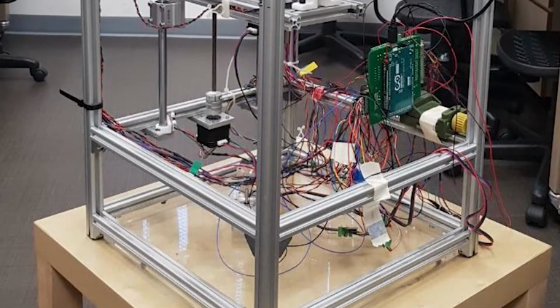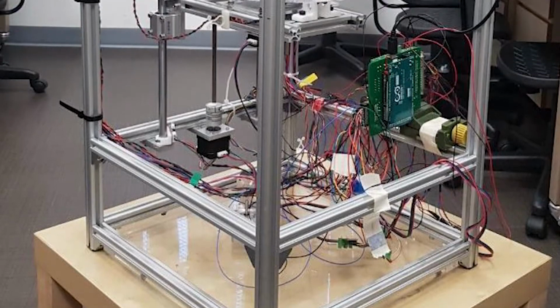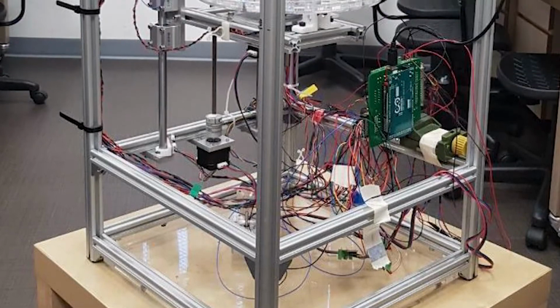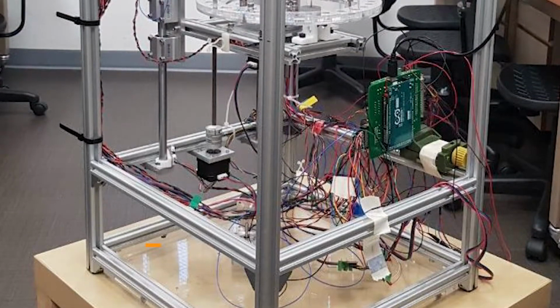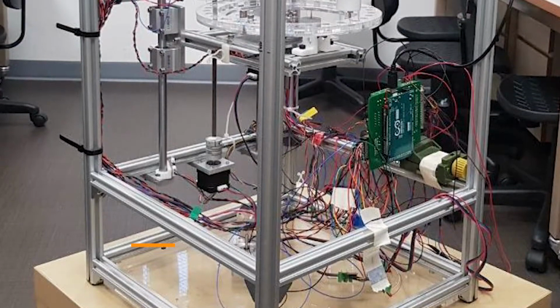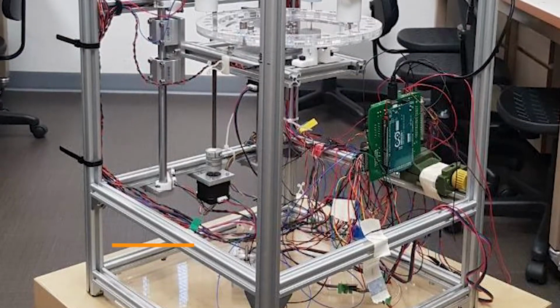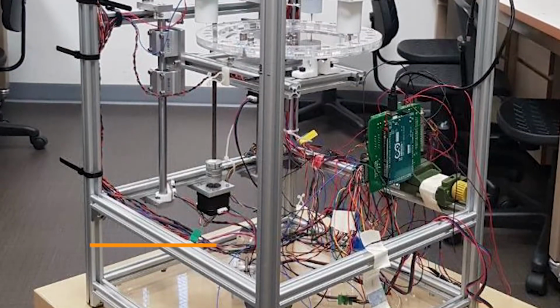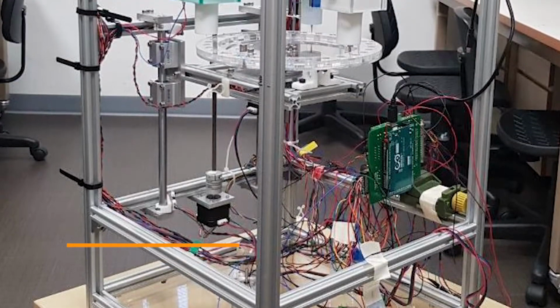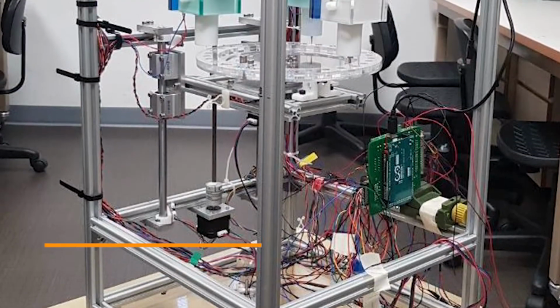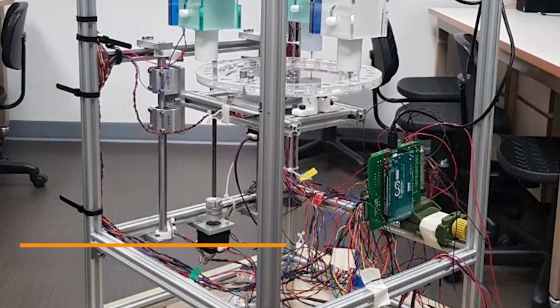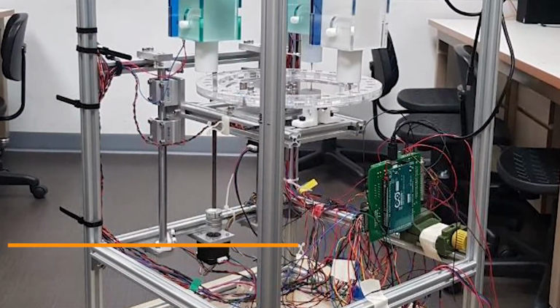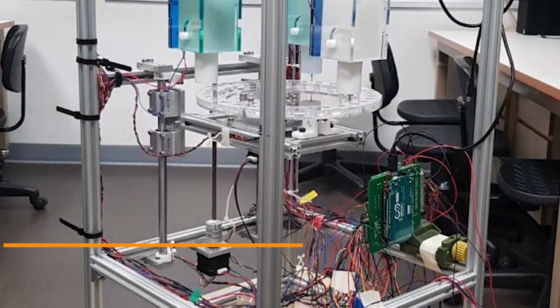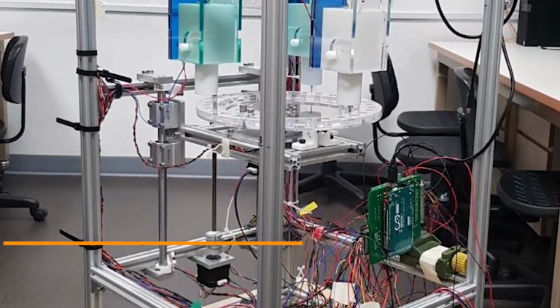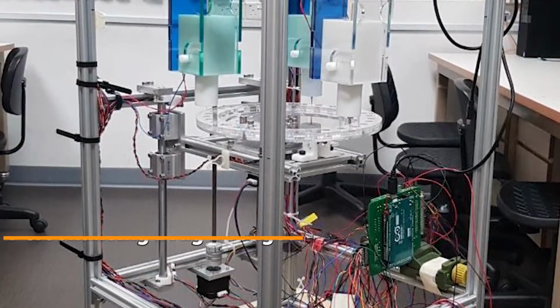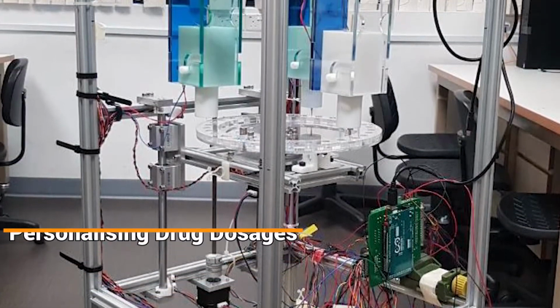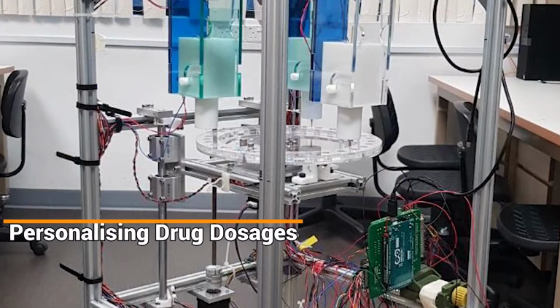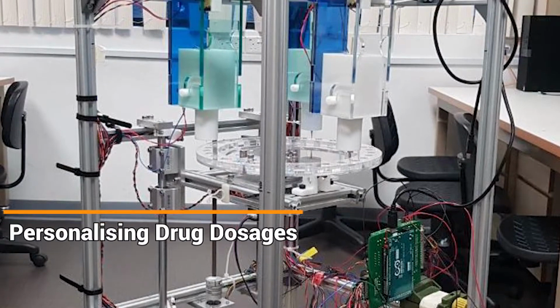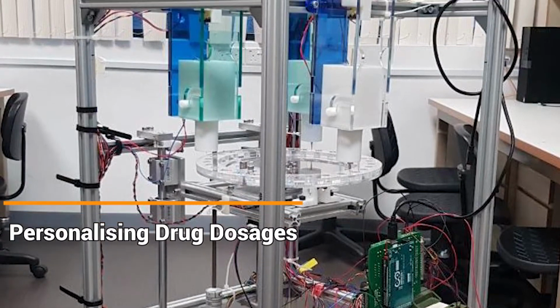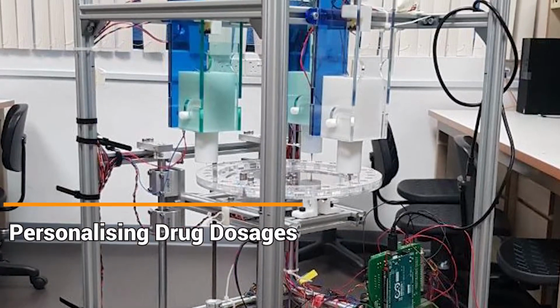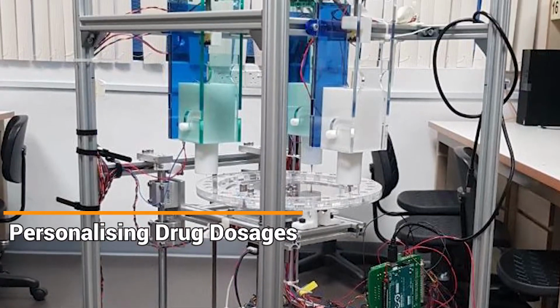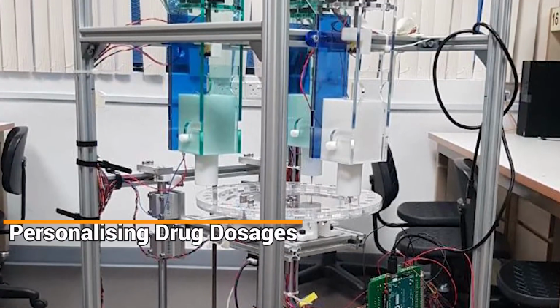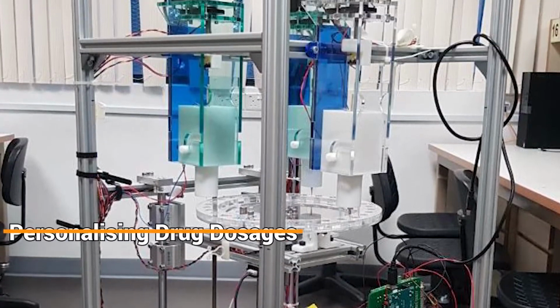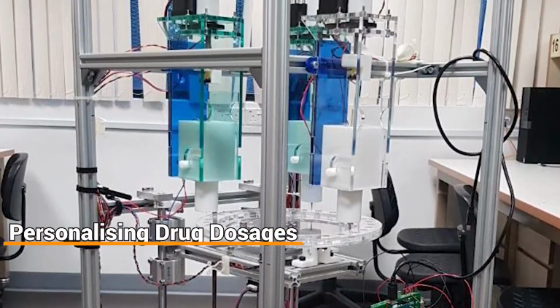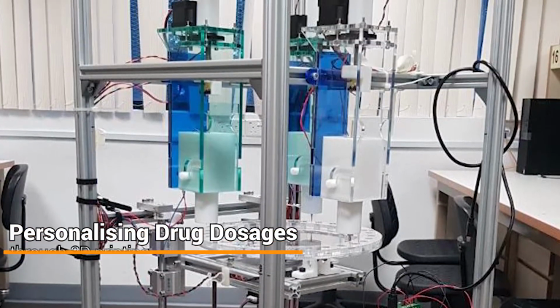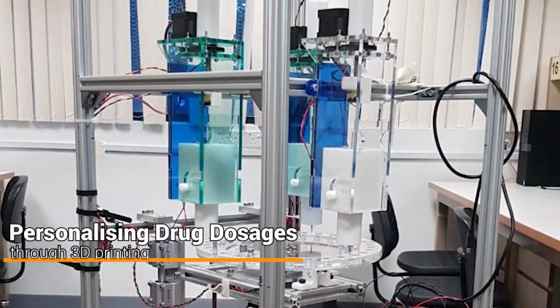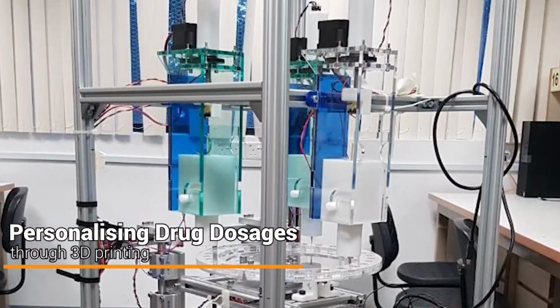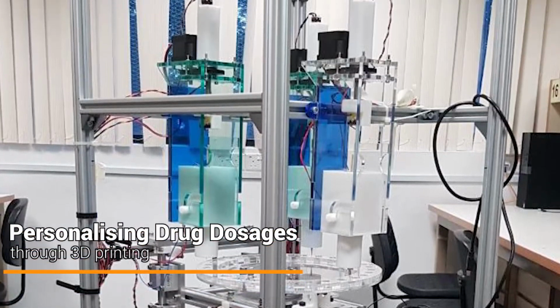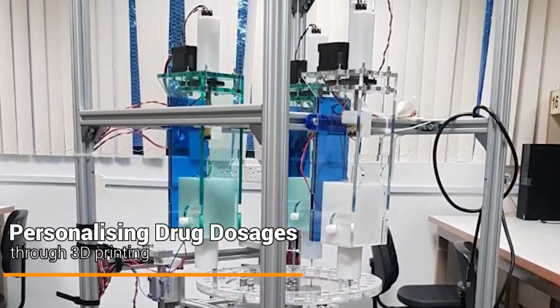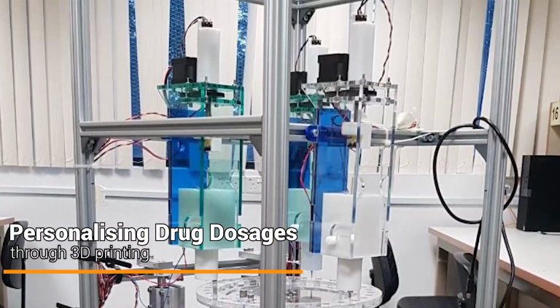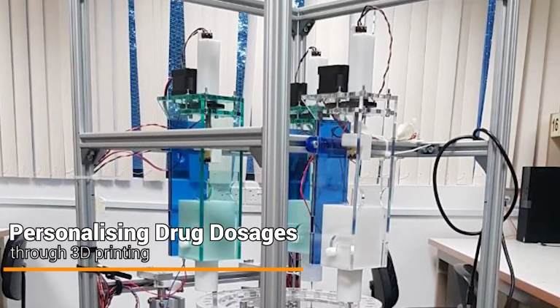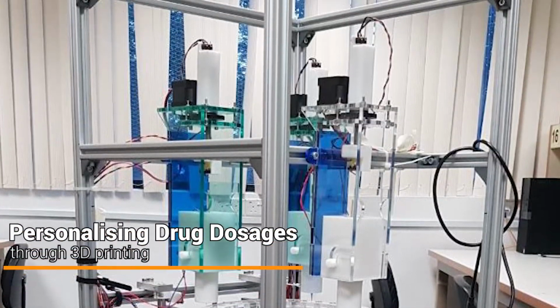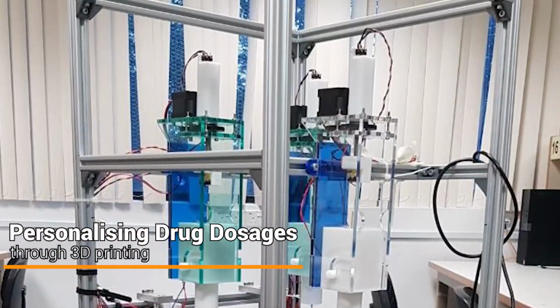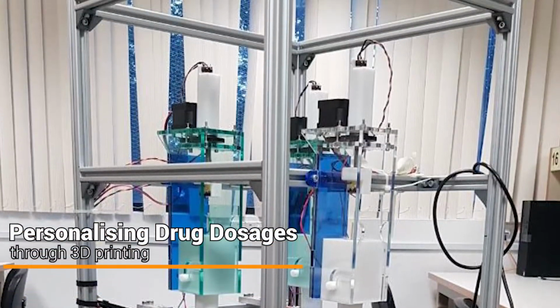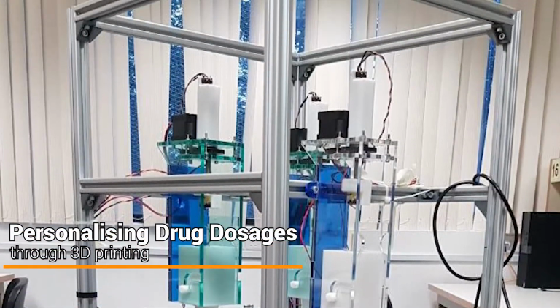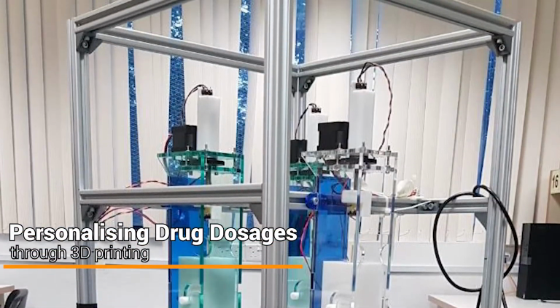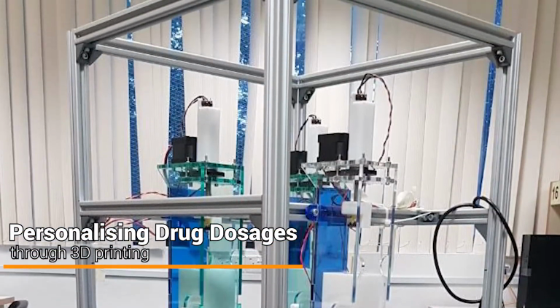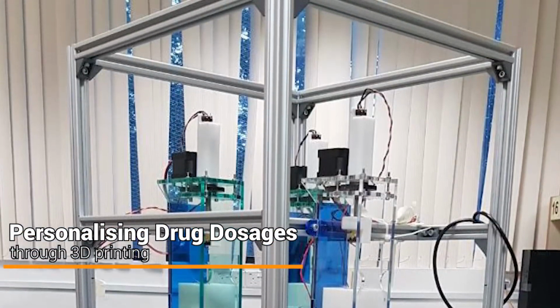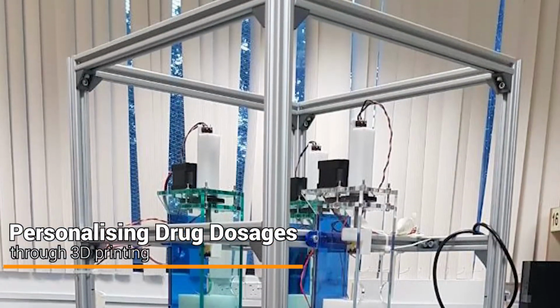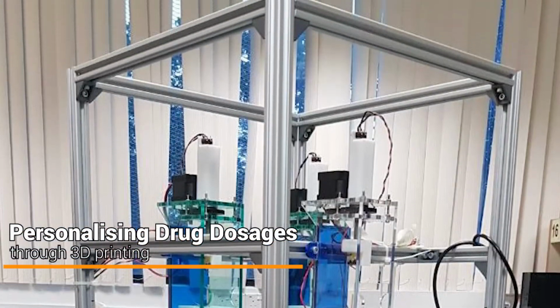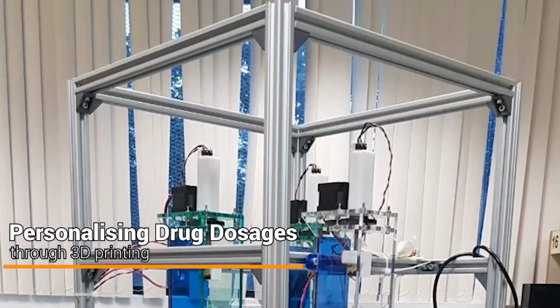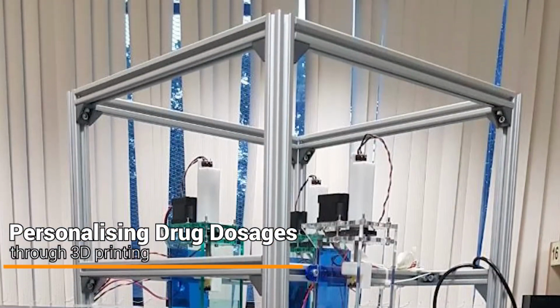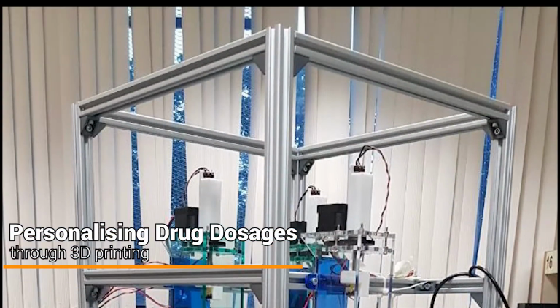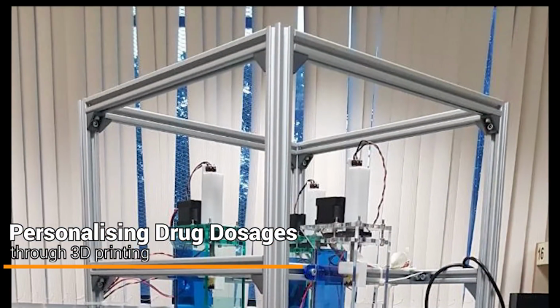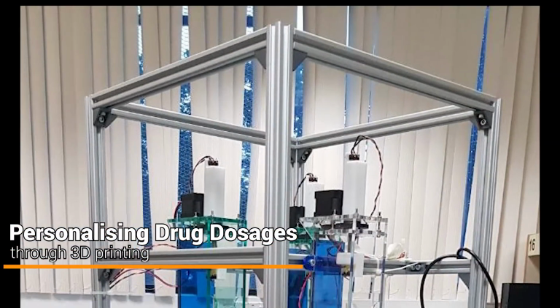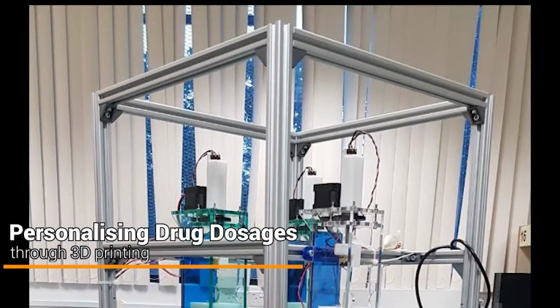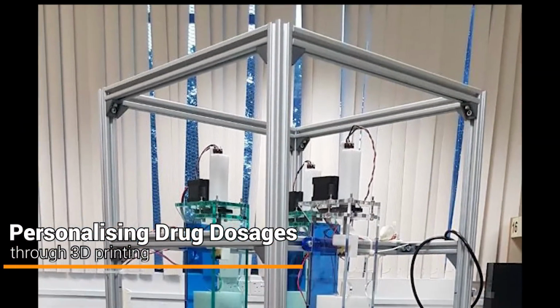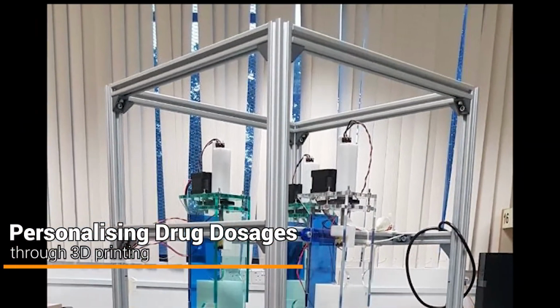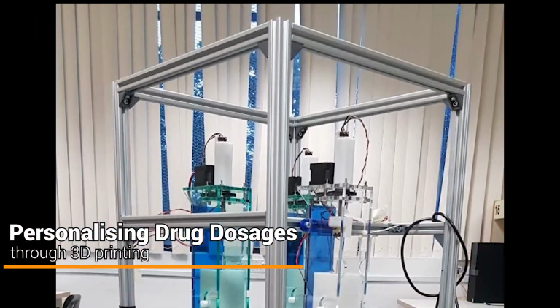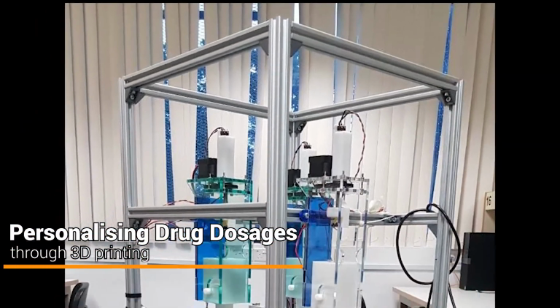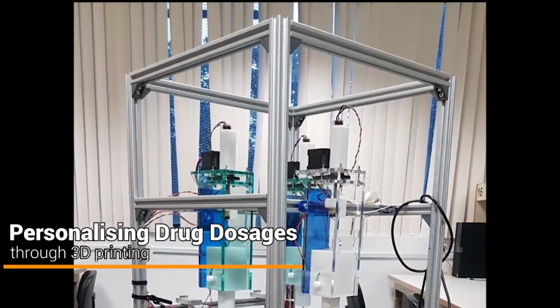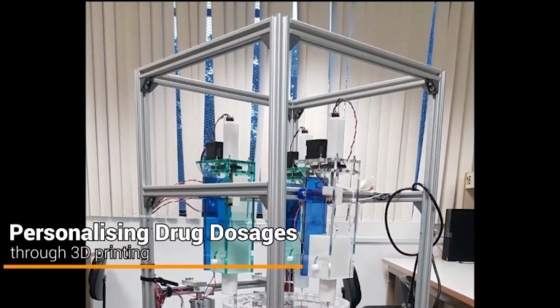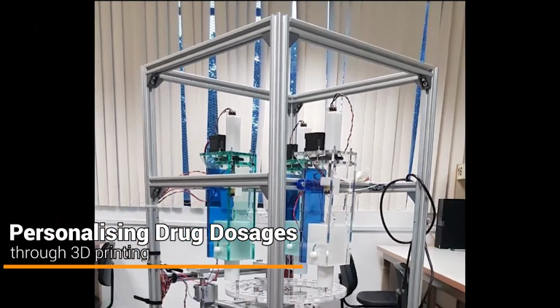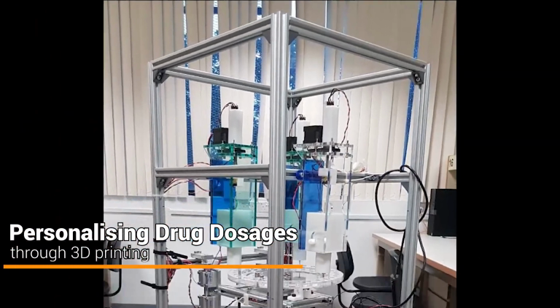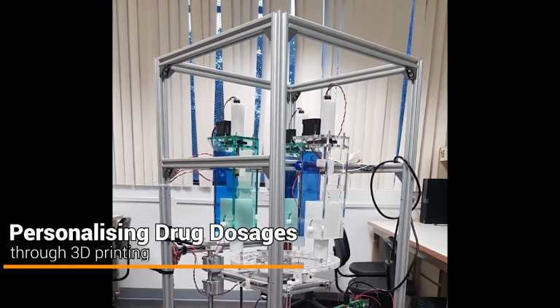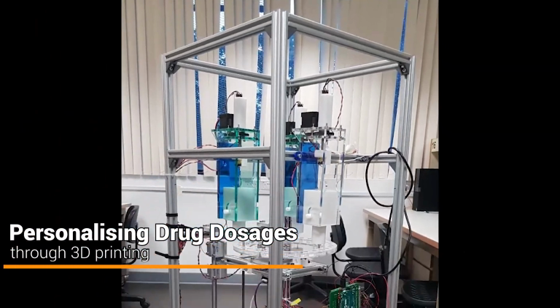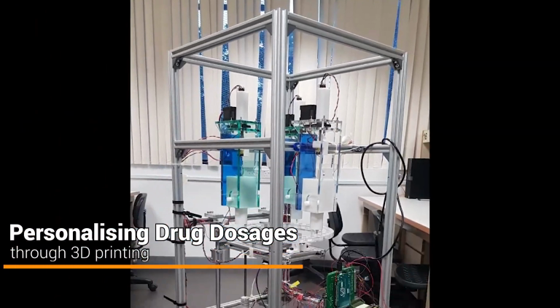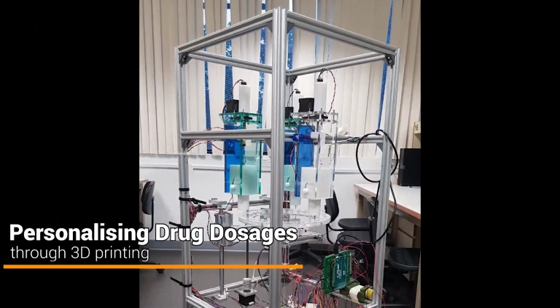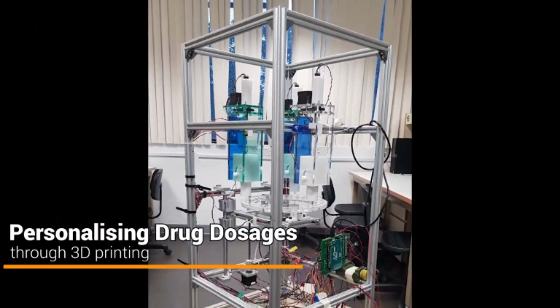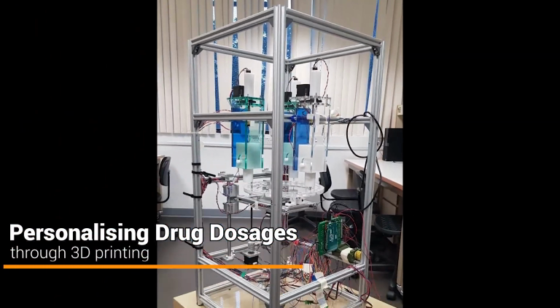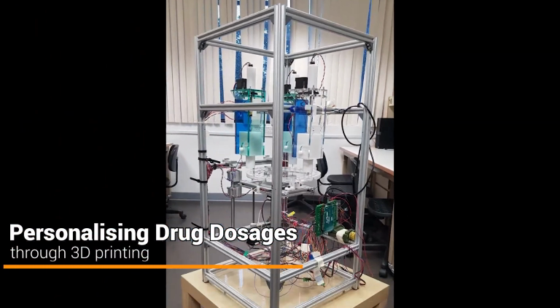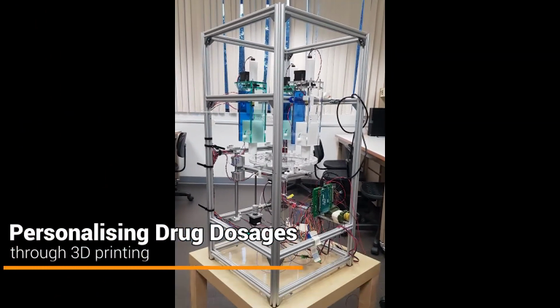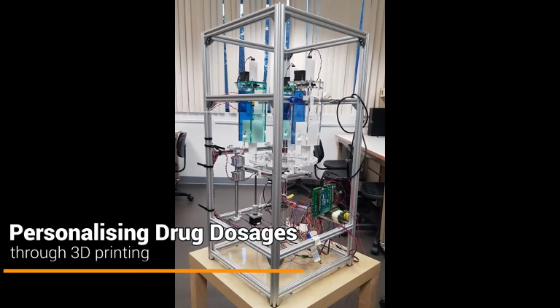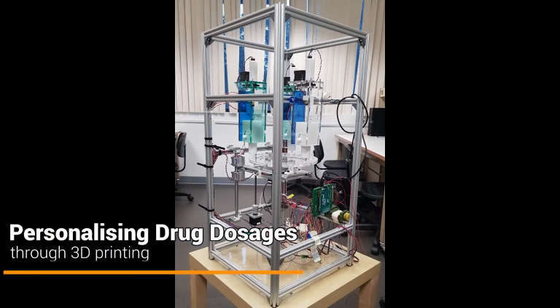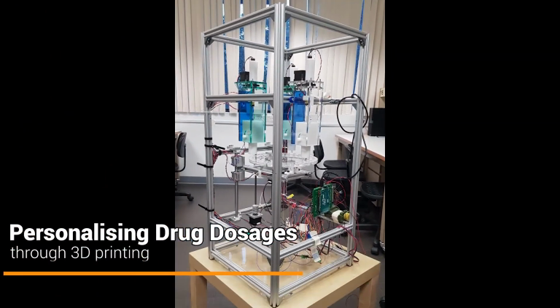This team developed a 3D printer that is capable of printing medication with personalized drug dosages.